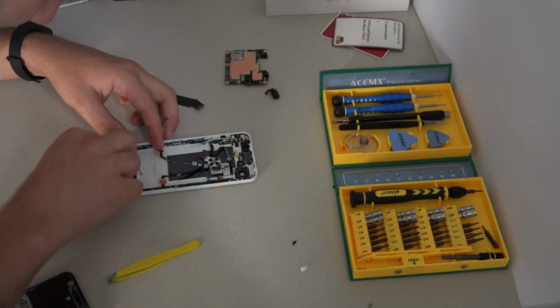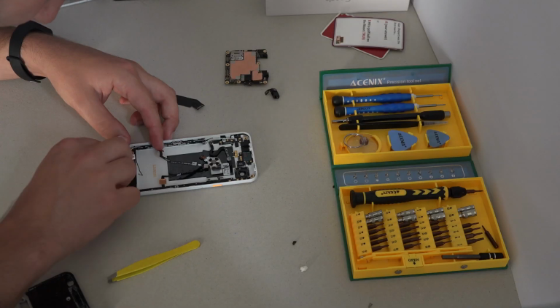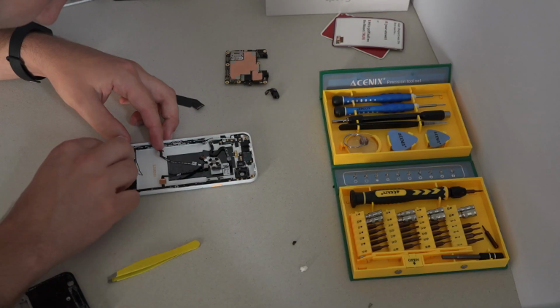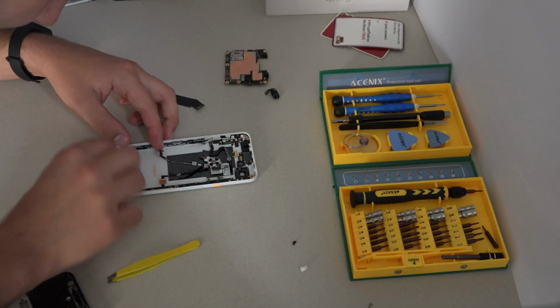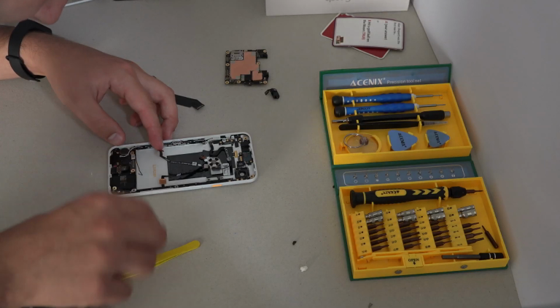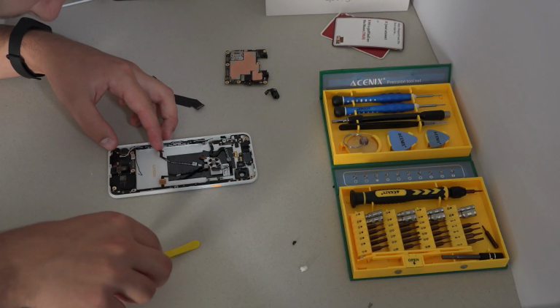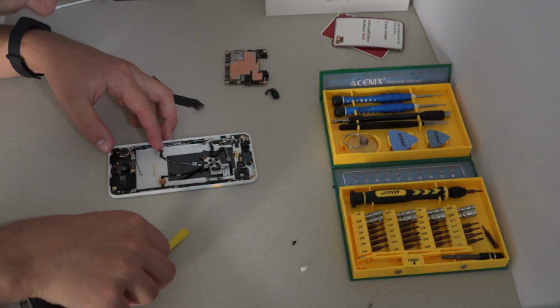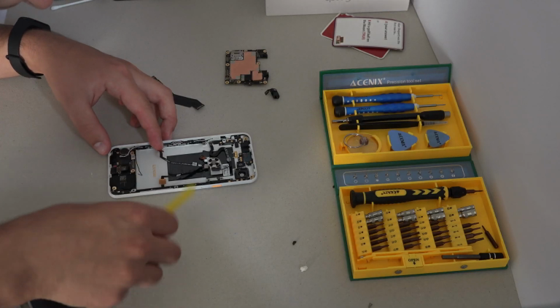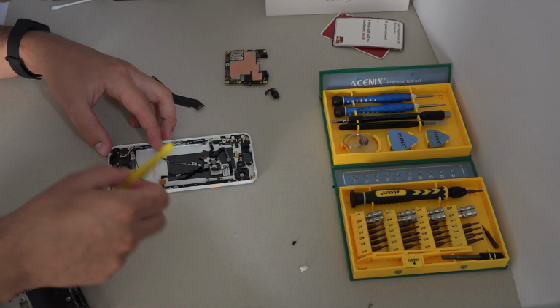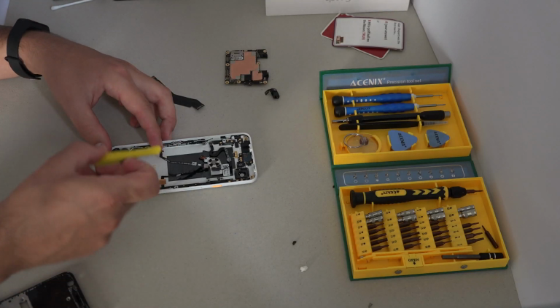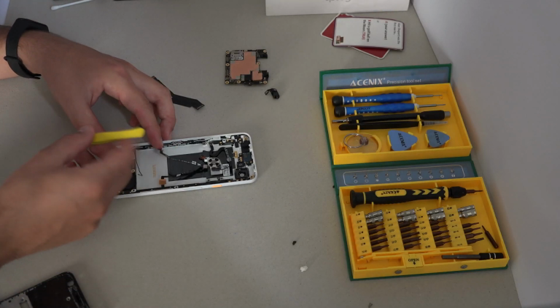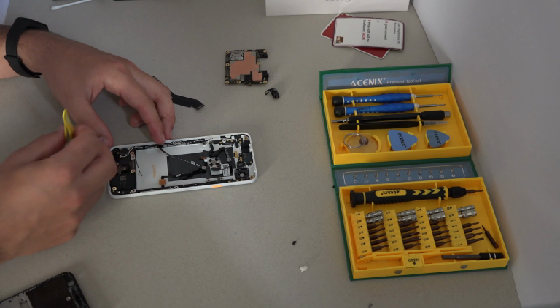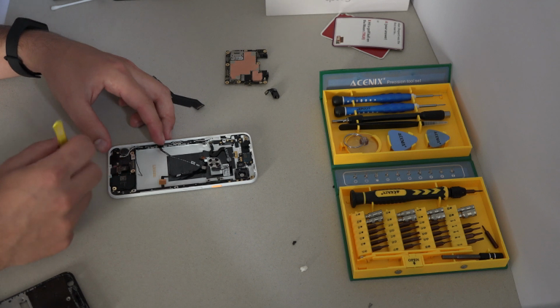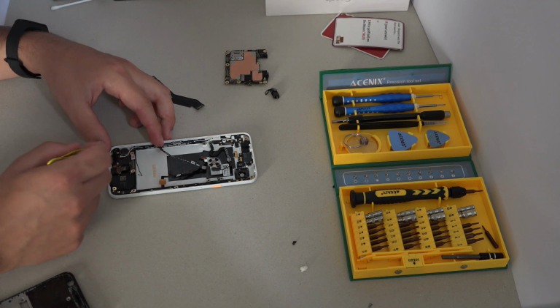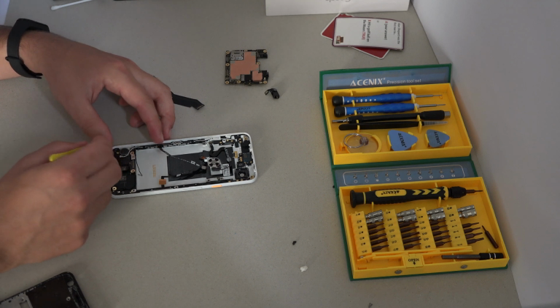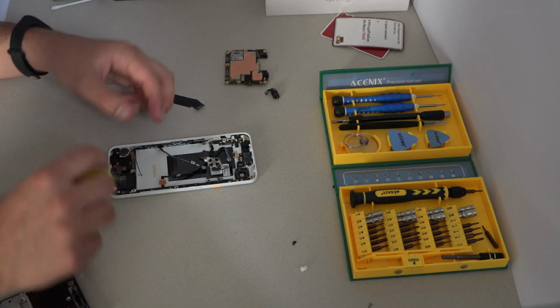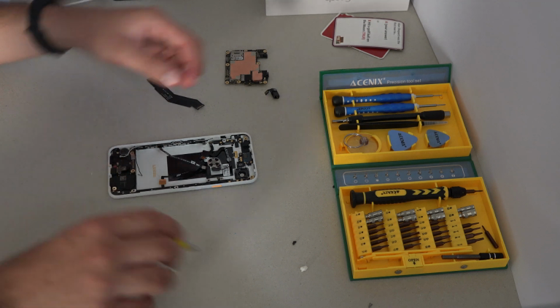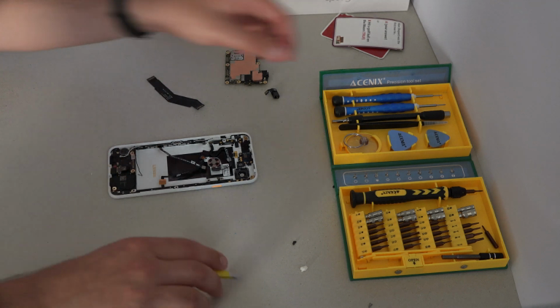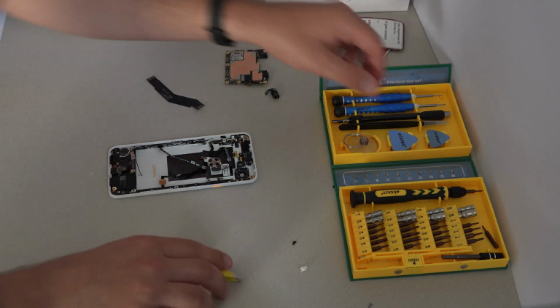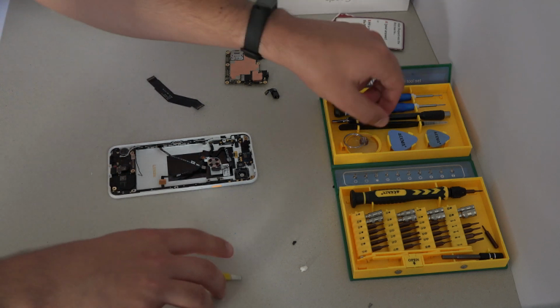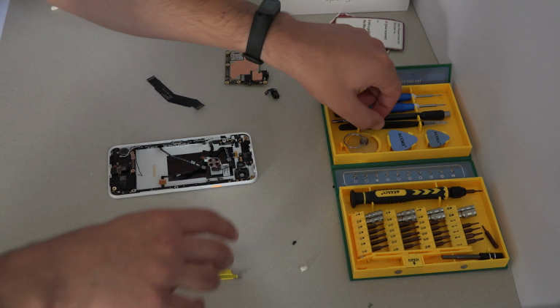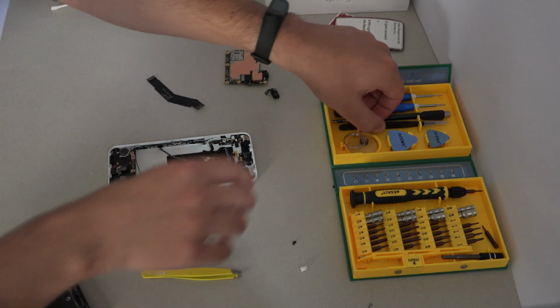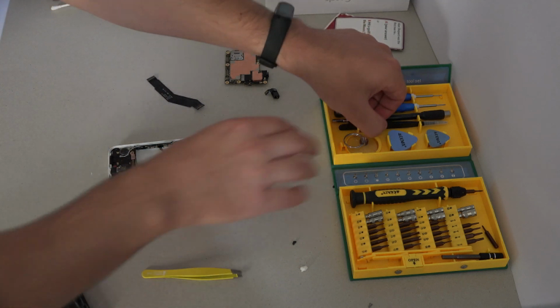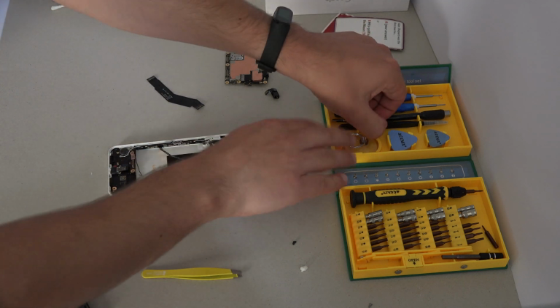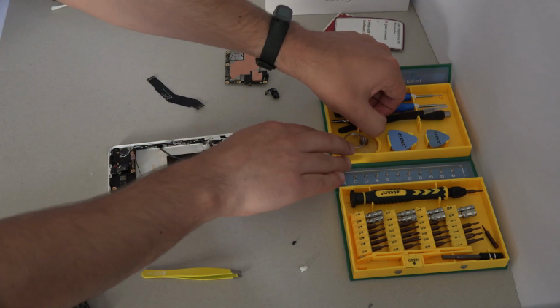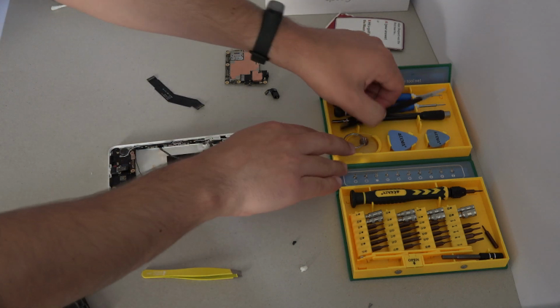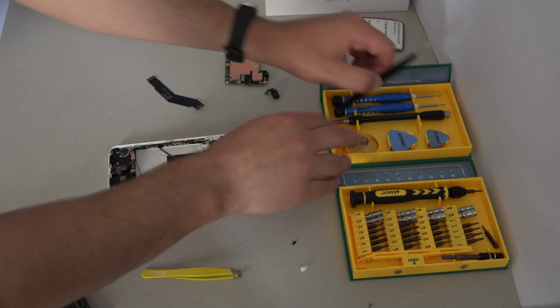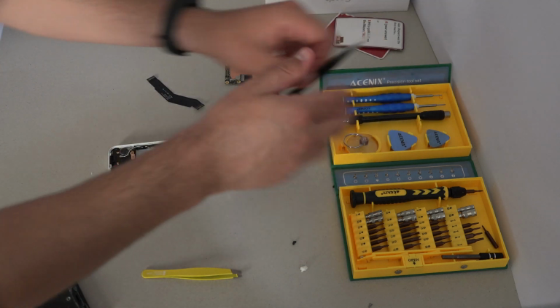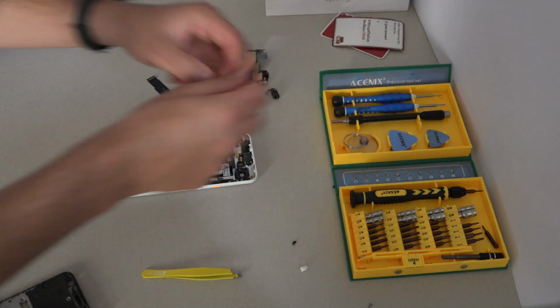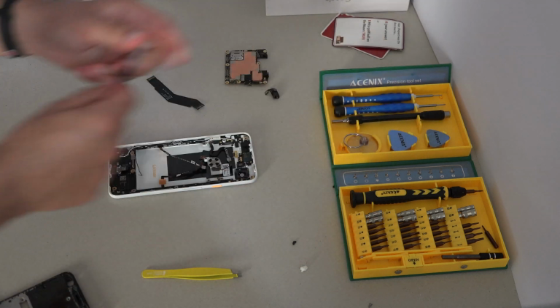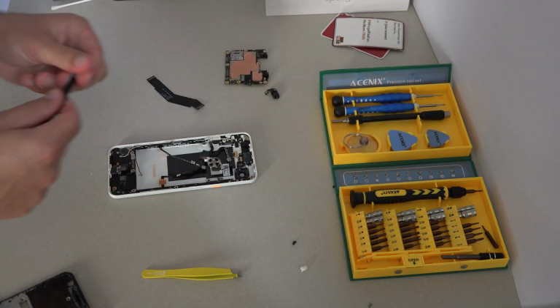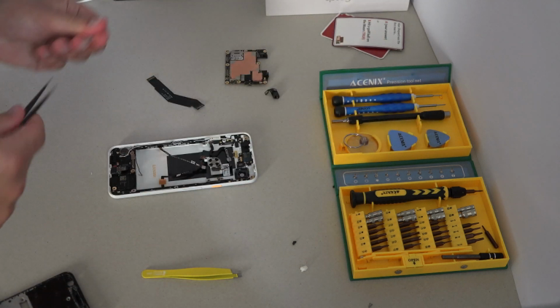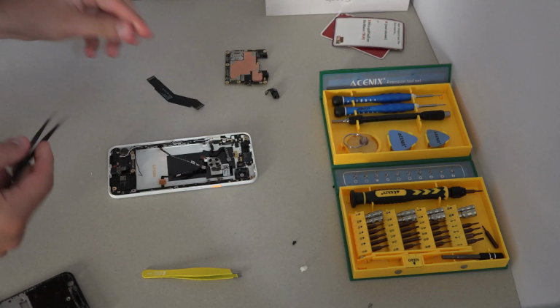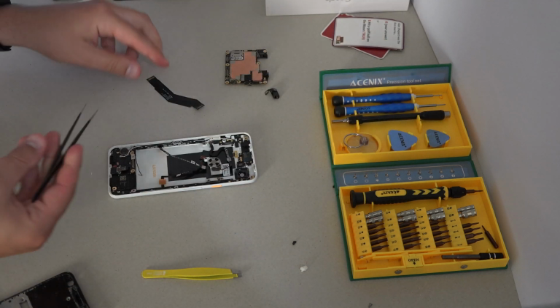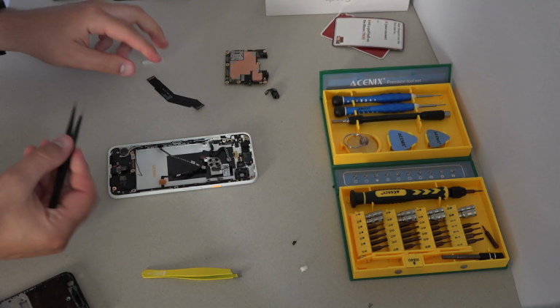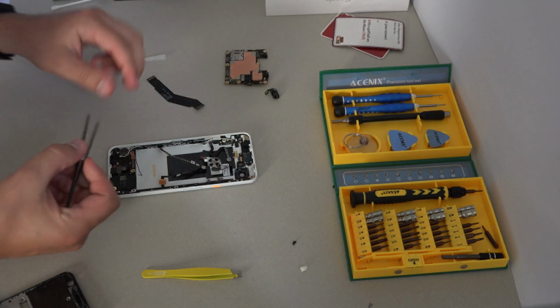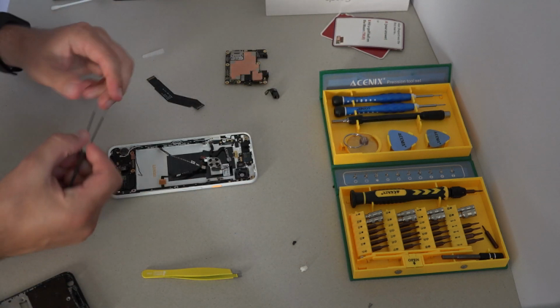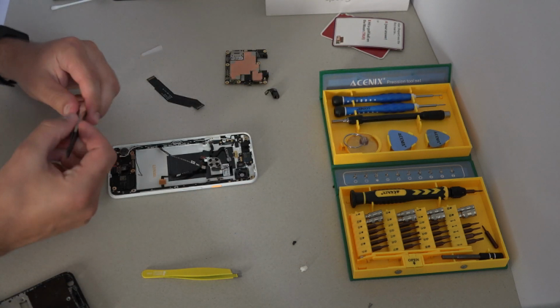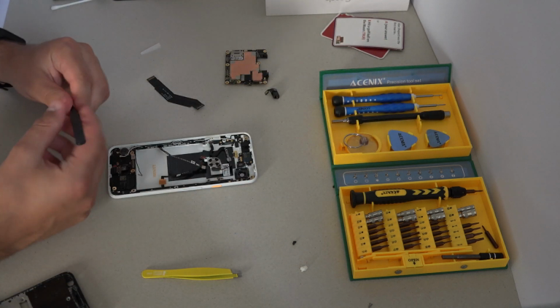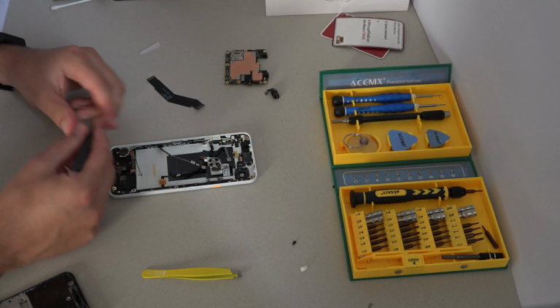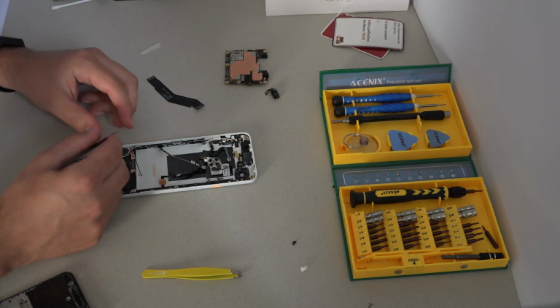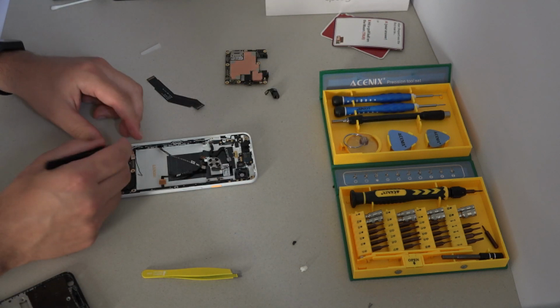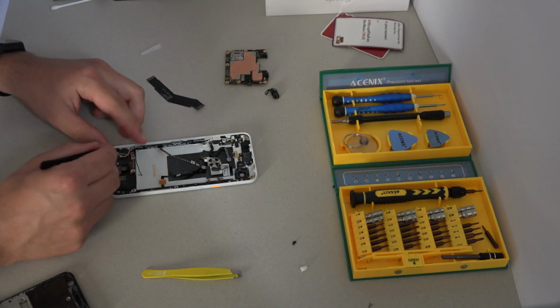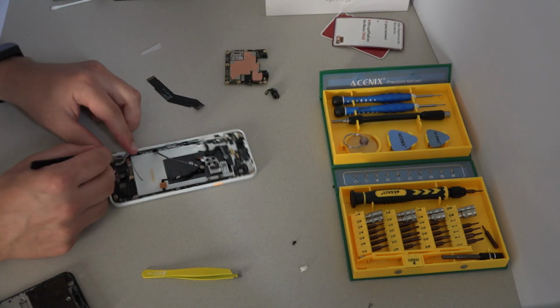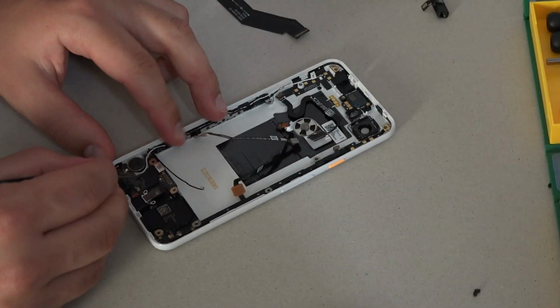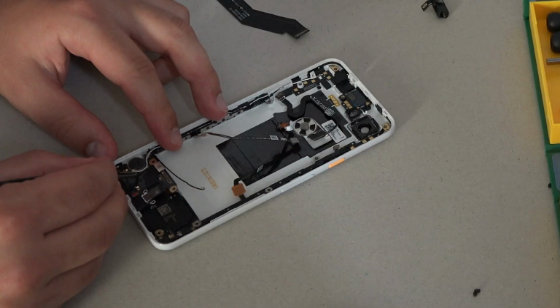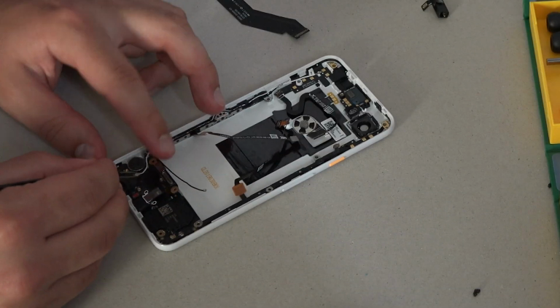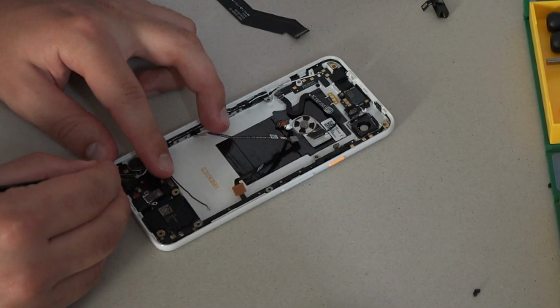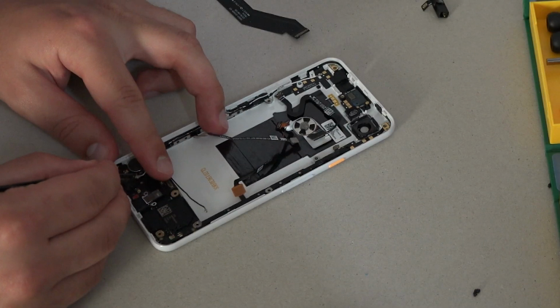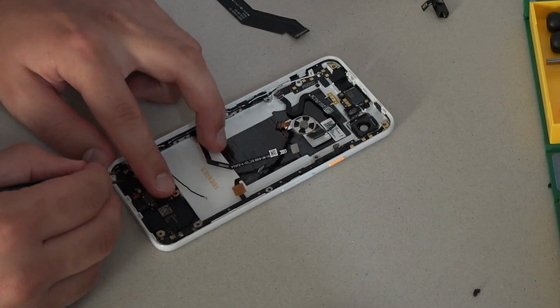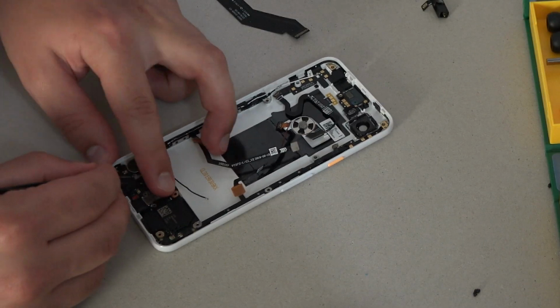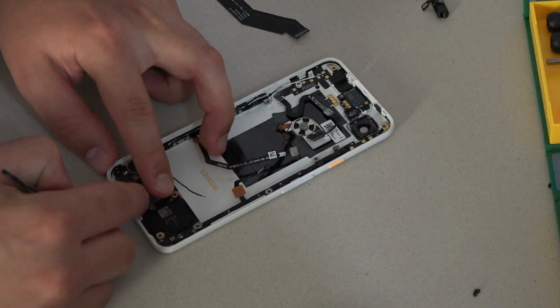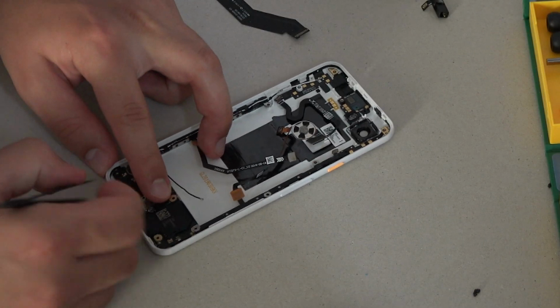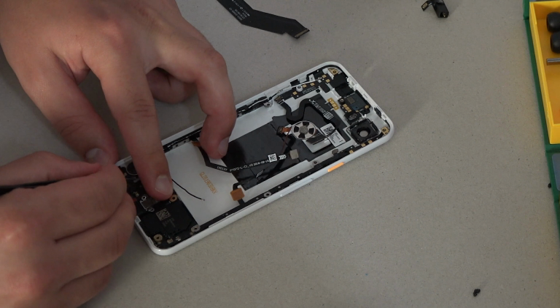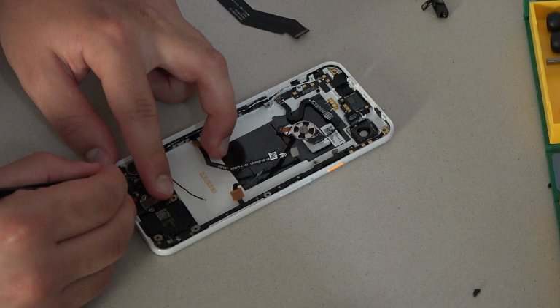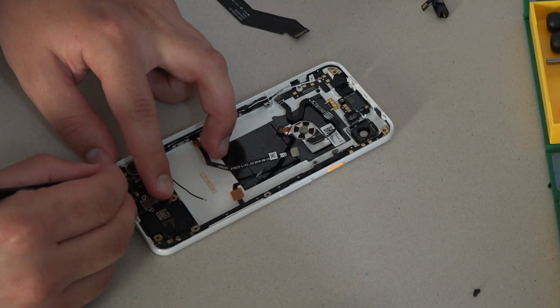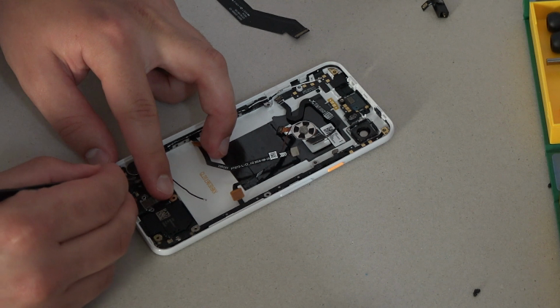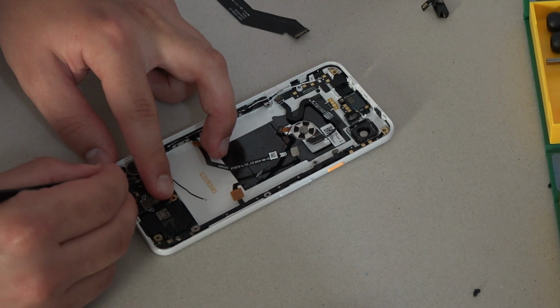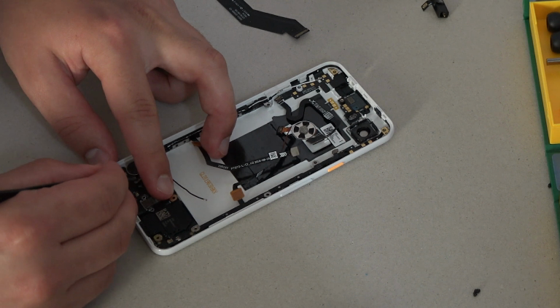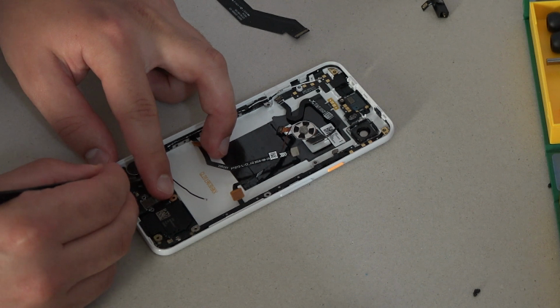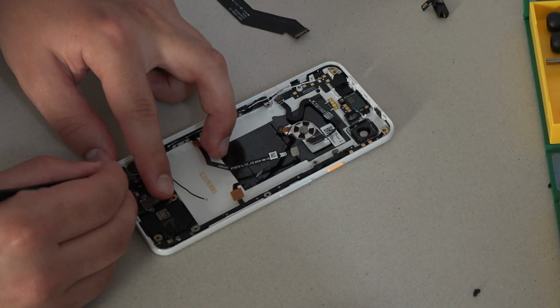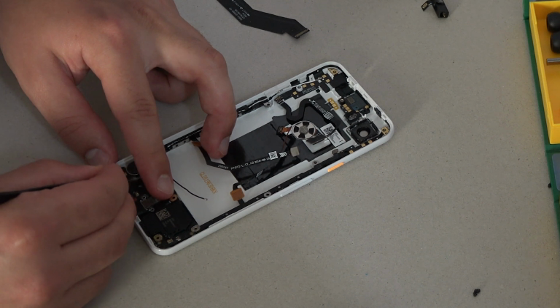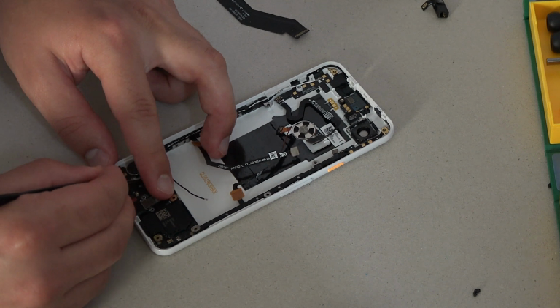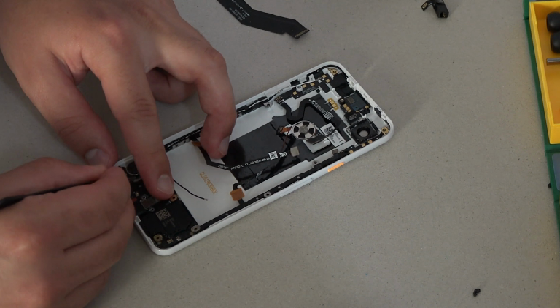Now all the little connectors need to be pushed back into their places. The wires have cable management, so be sure to use it to avoid putting them in the wrong place.